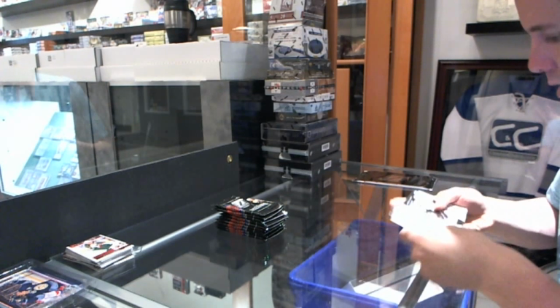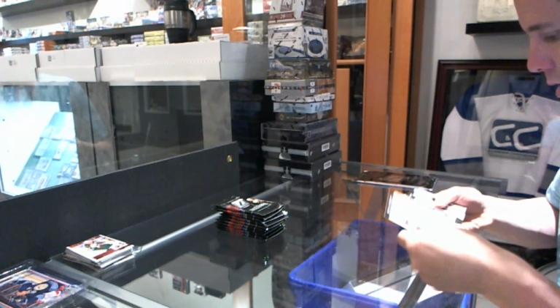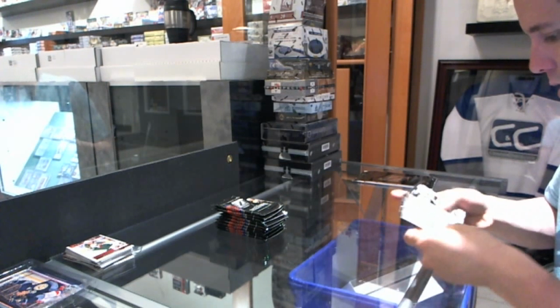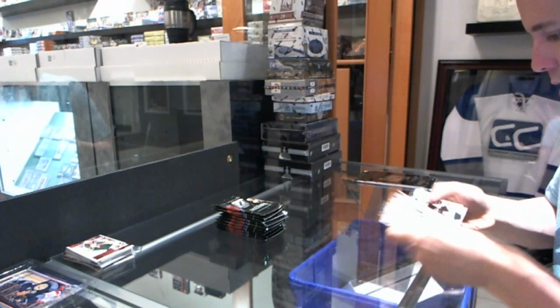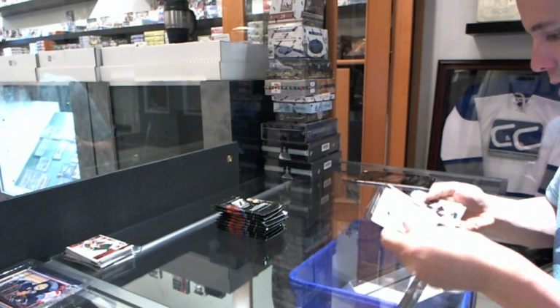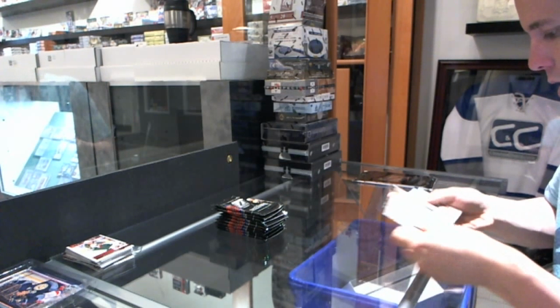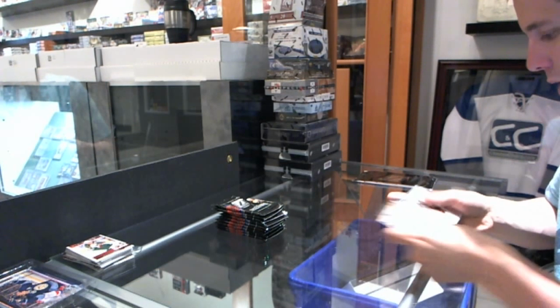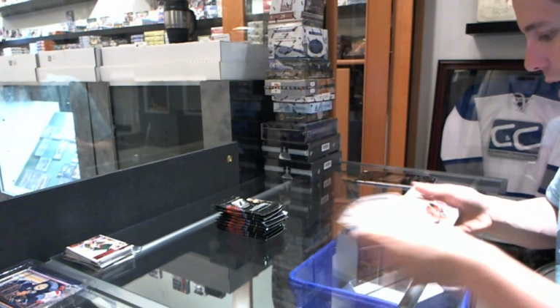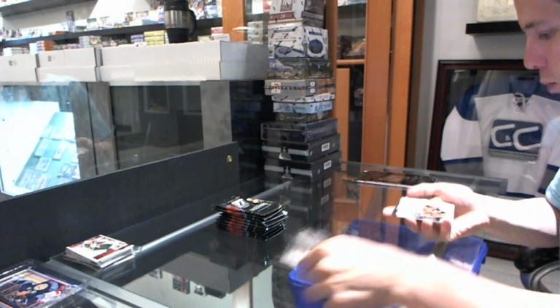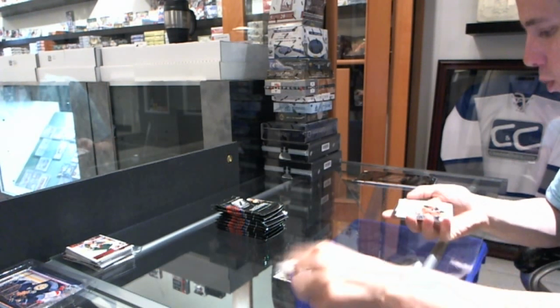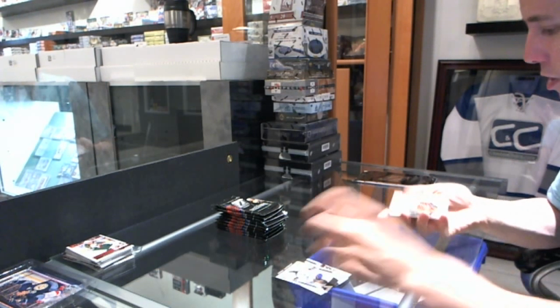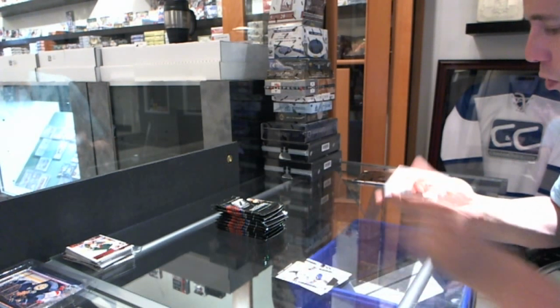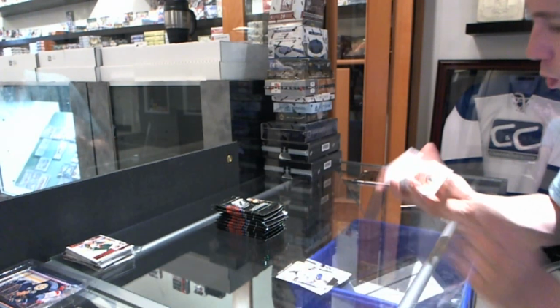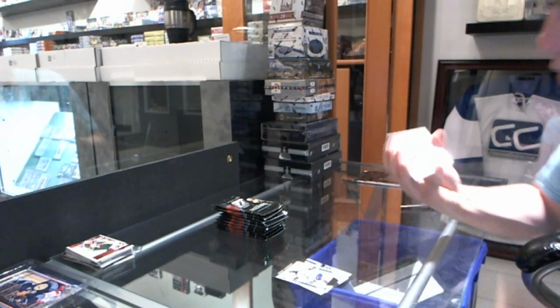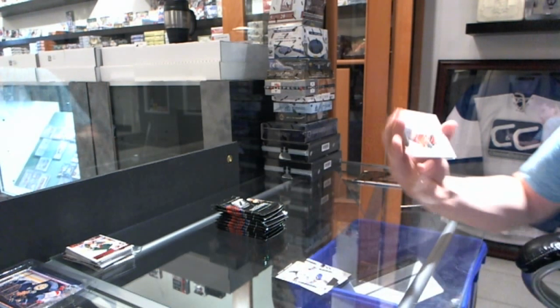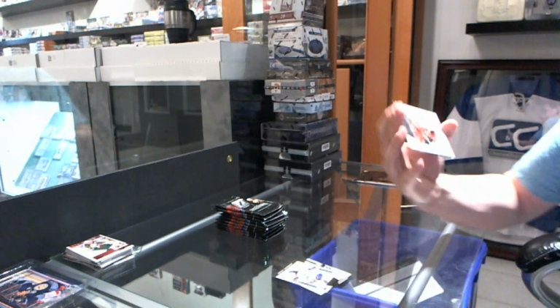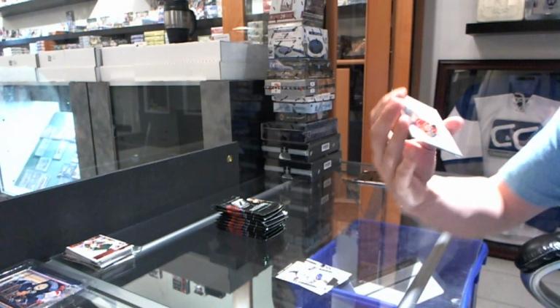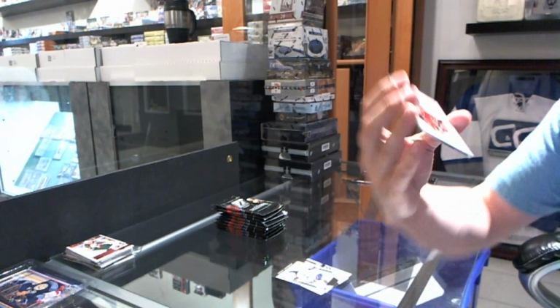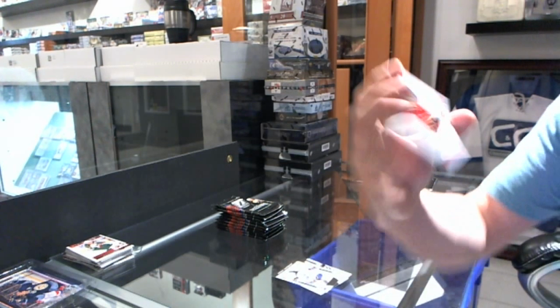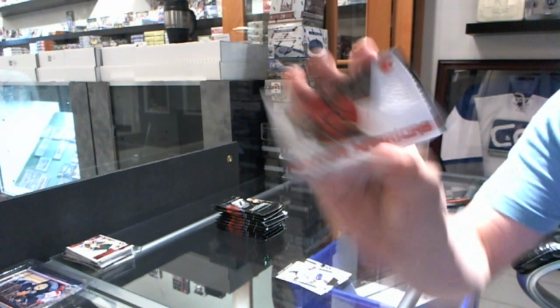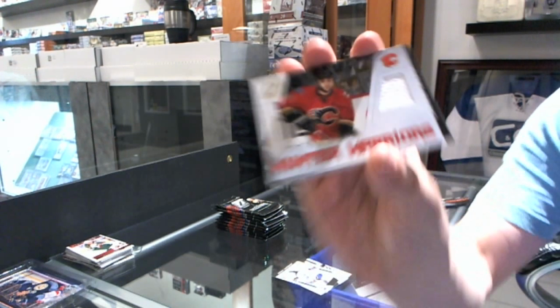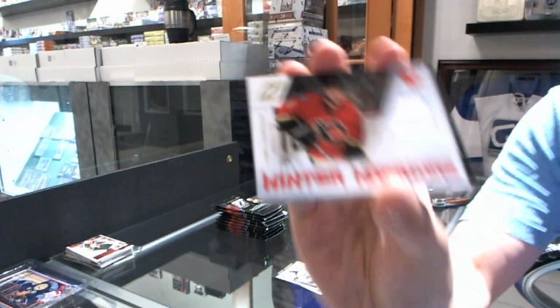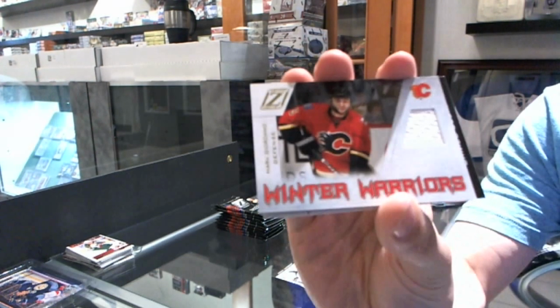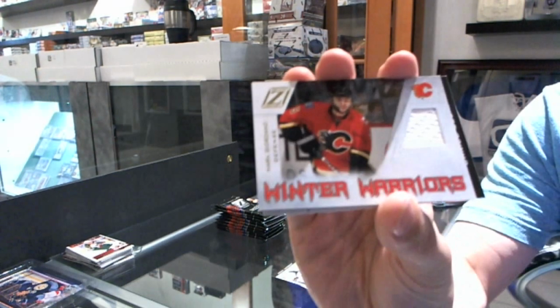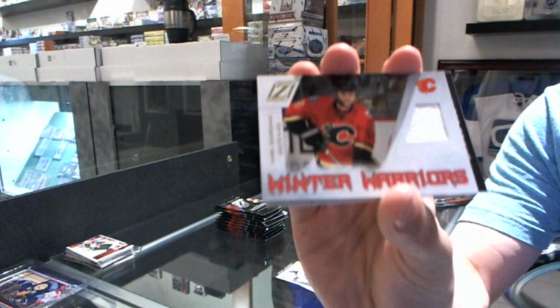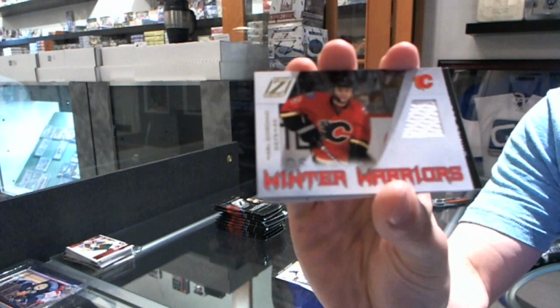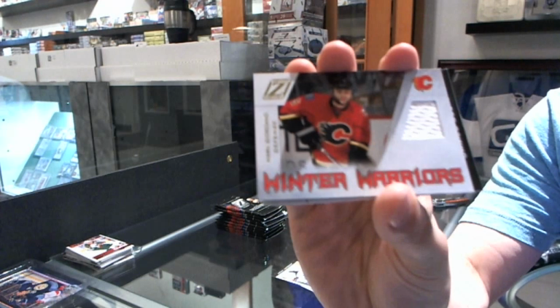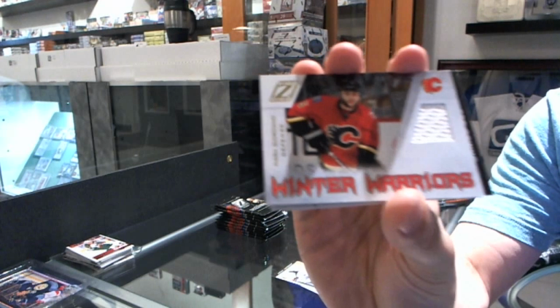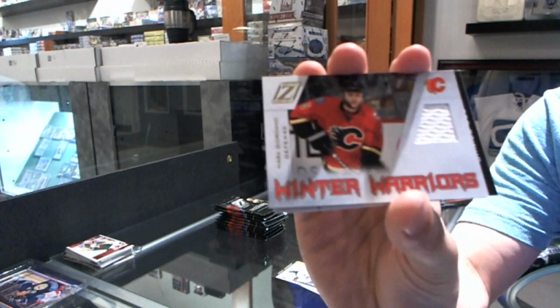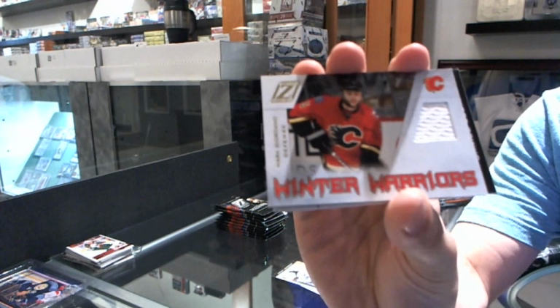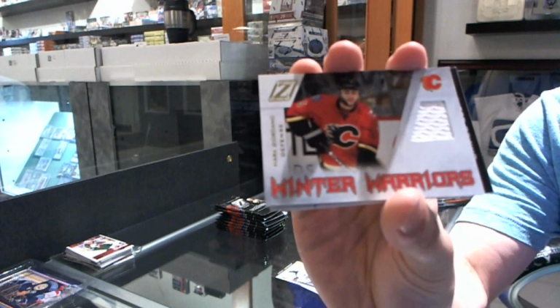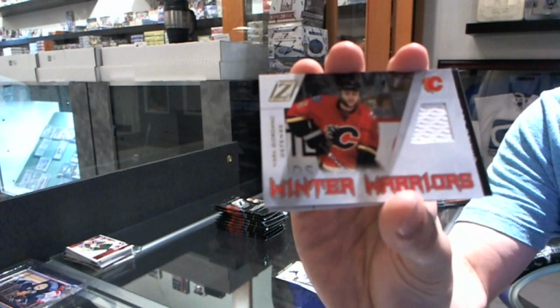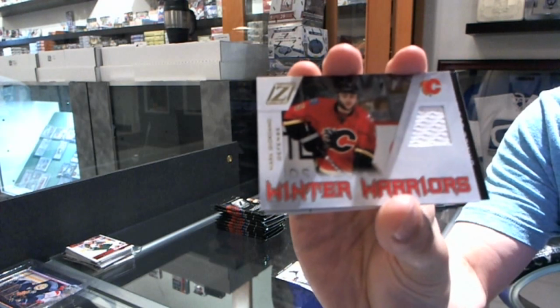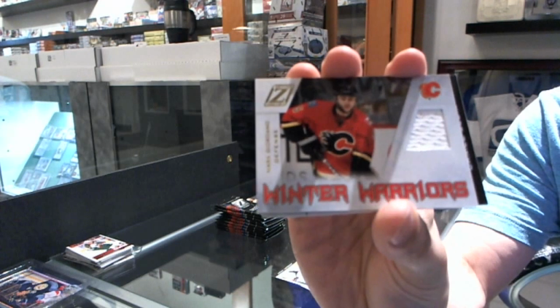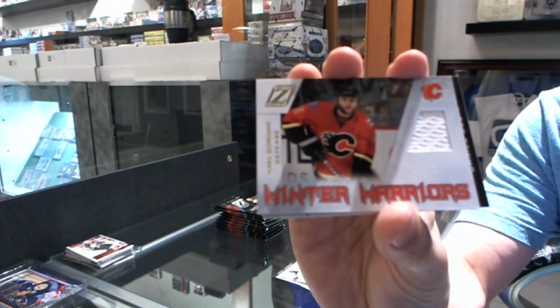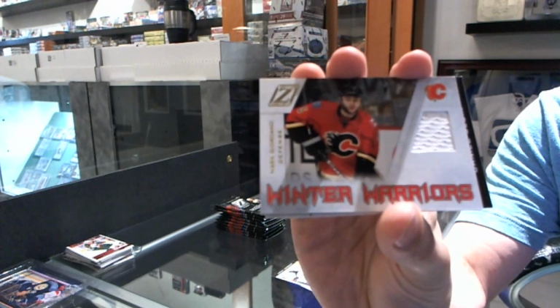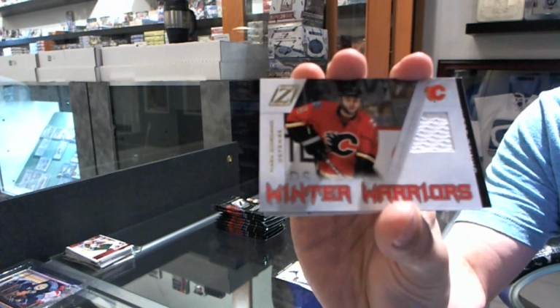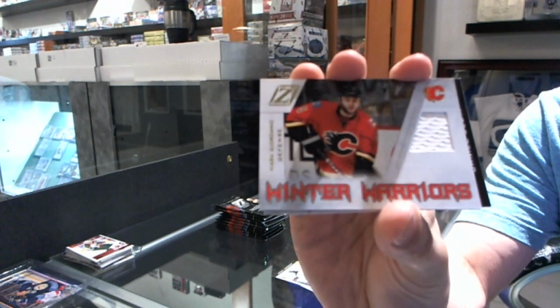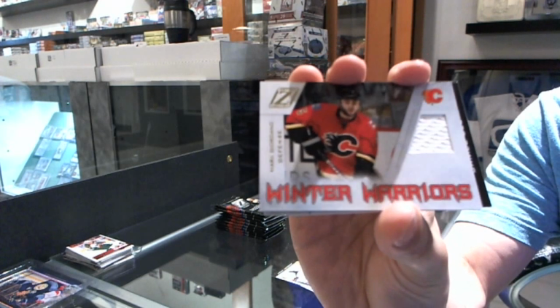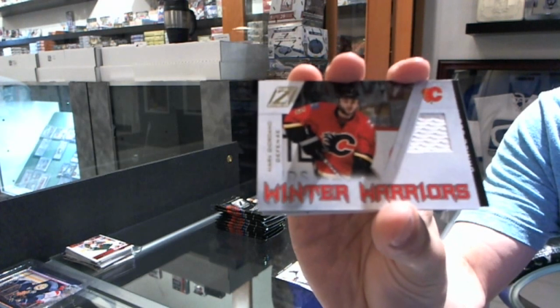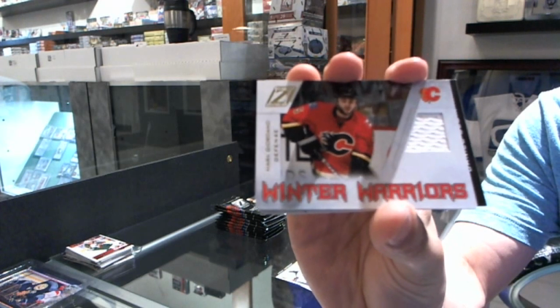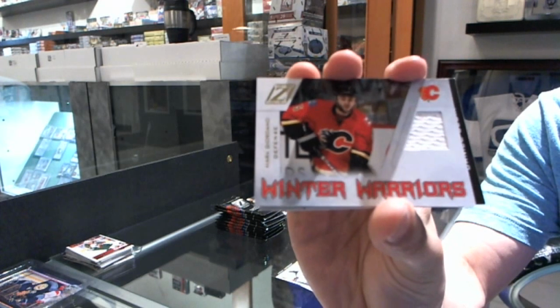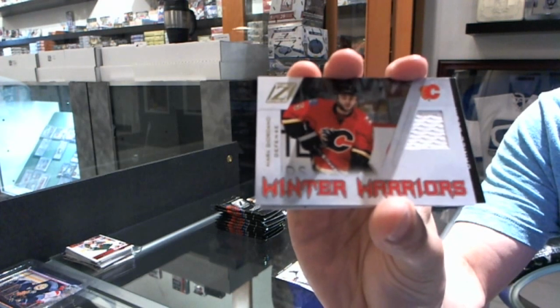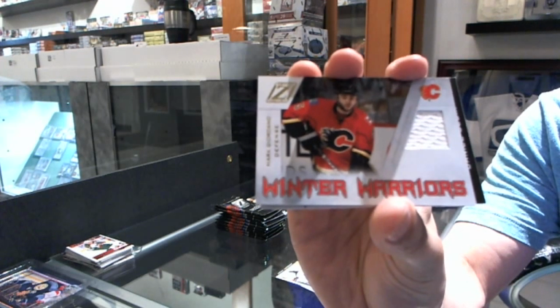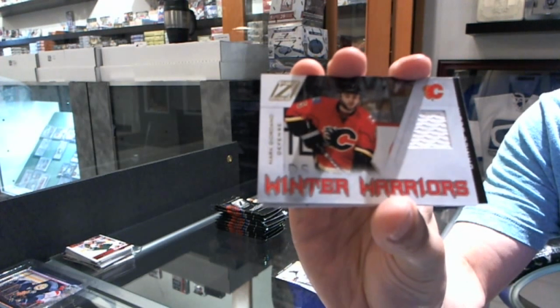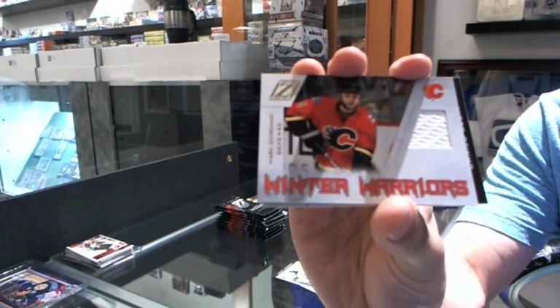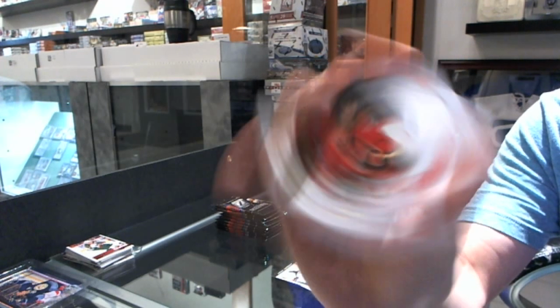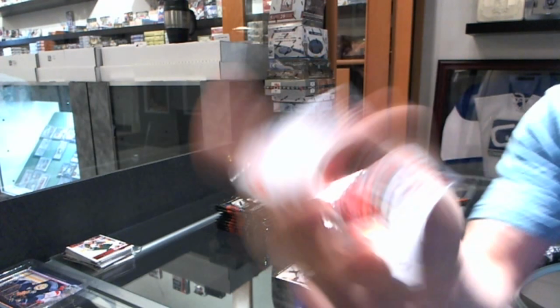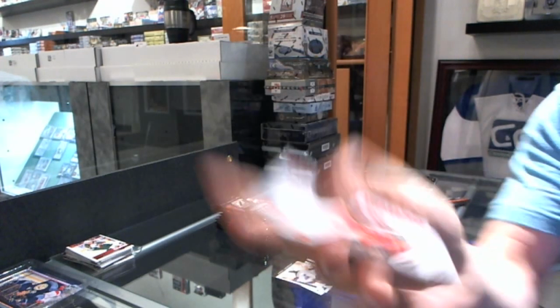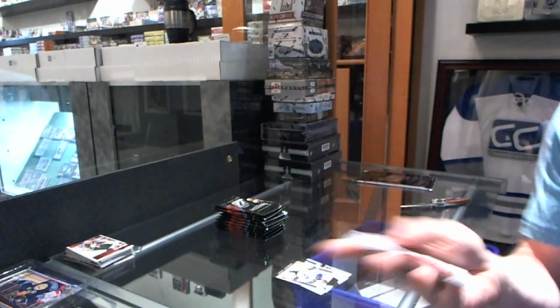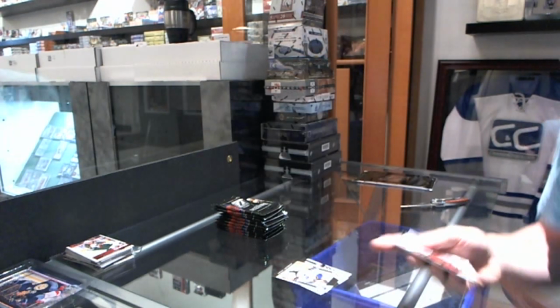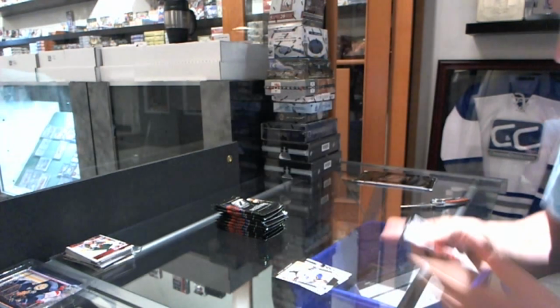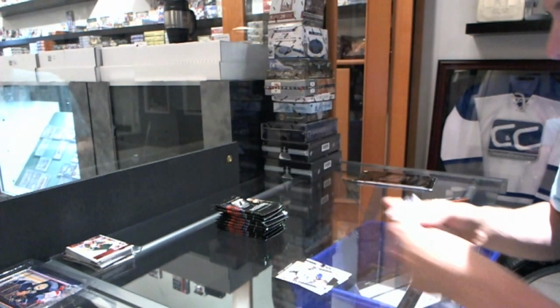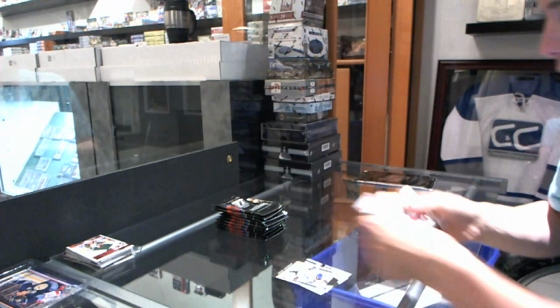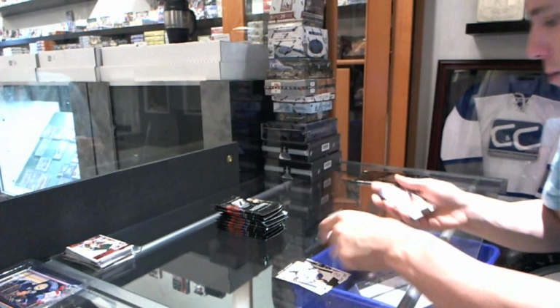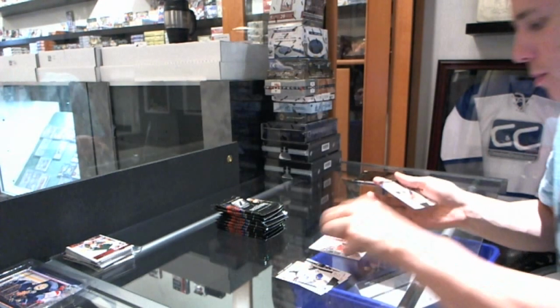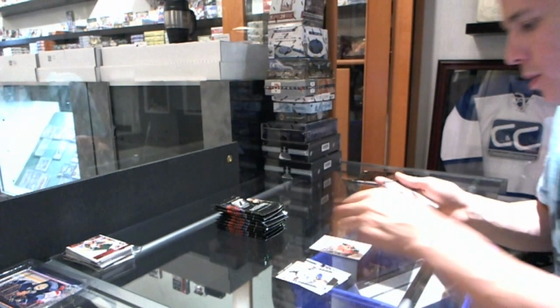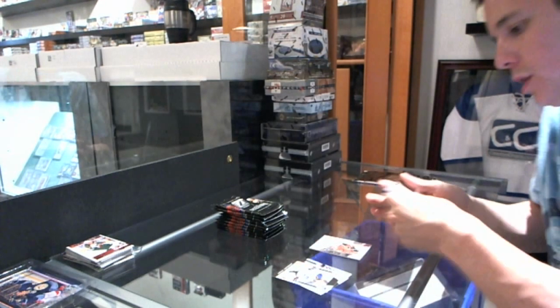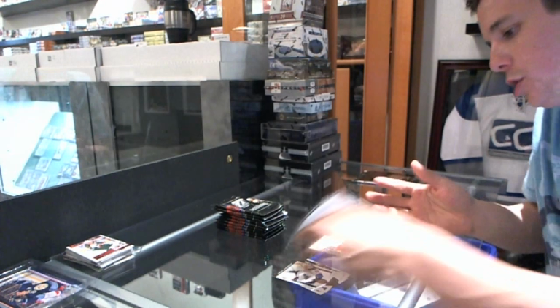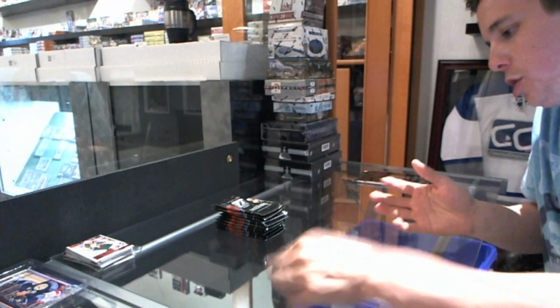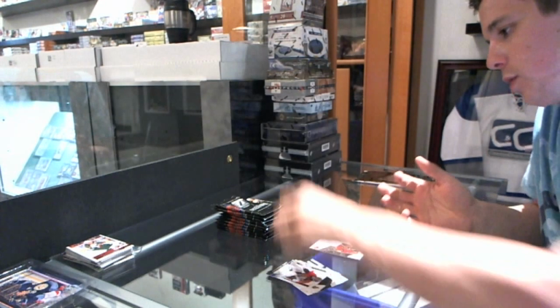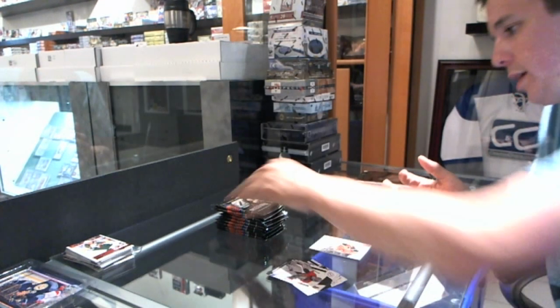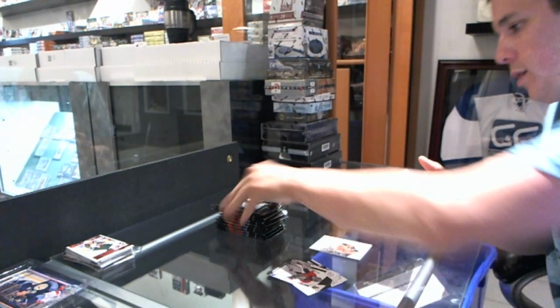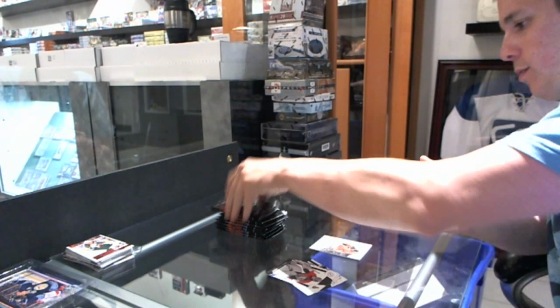We've got a Winter Warriors jersey for the Calgary Flames' Mark Giordano.